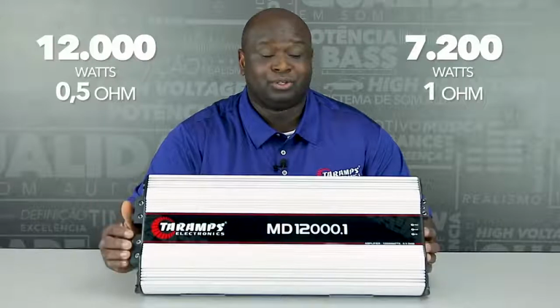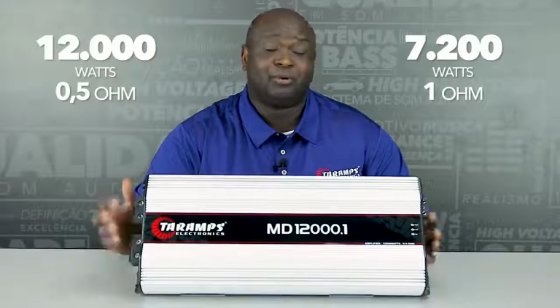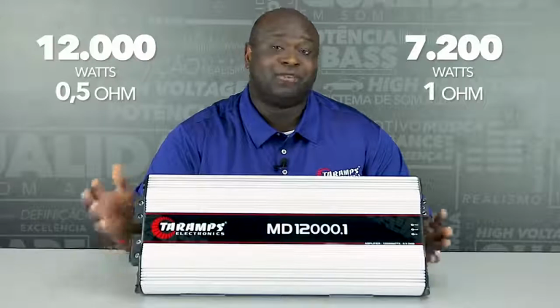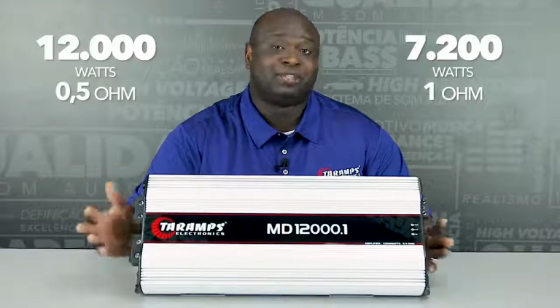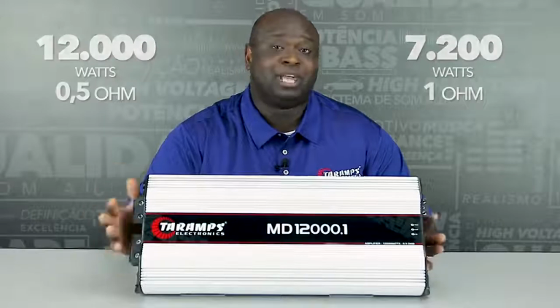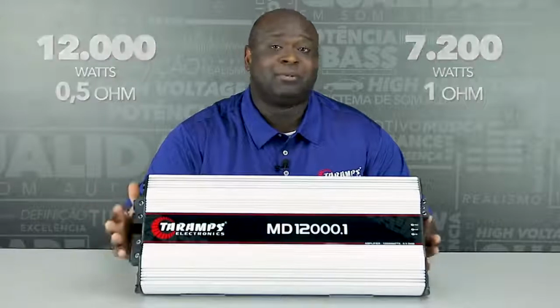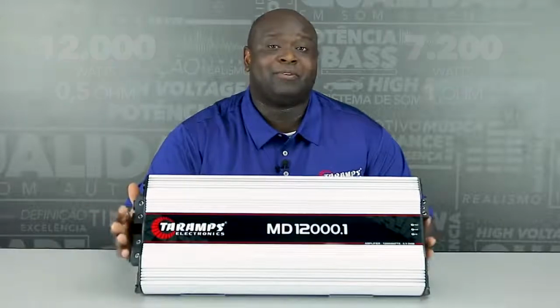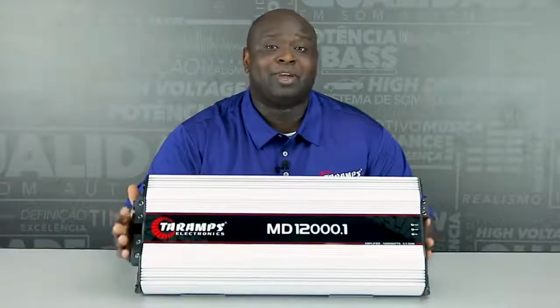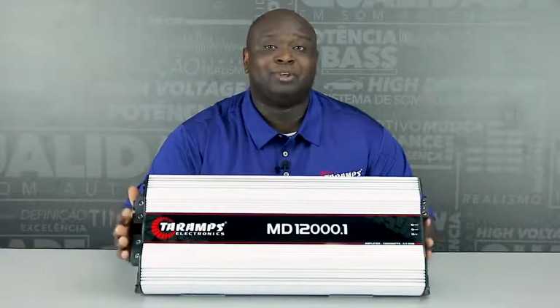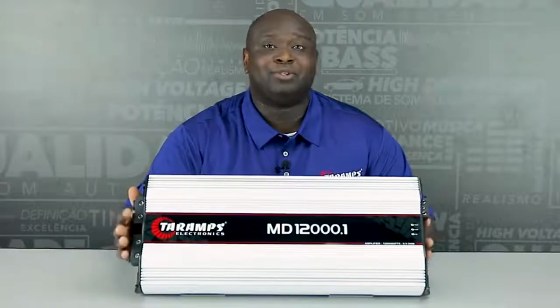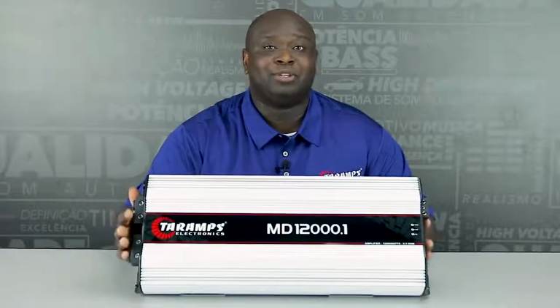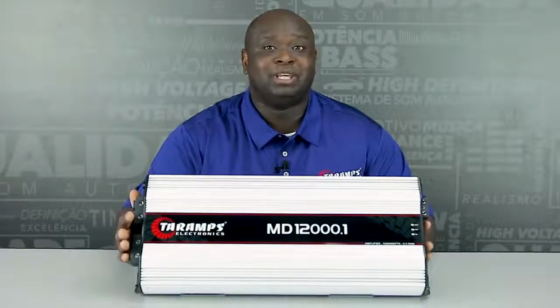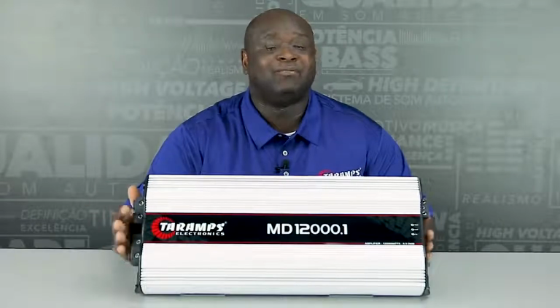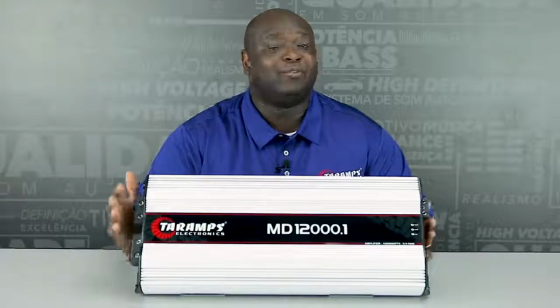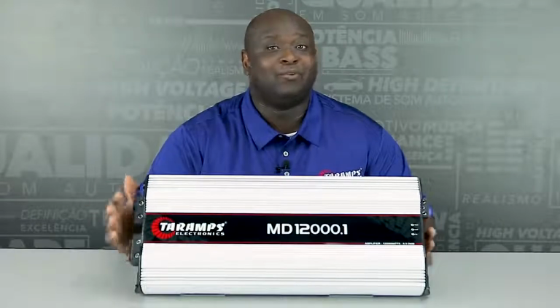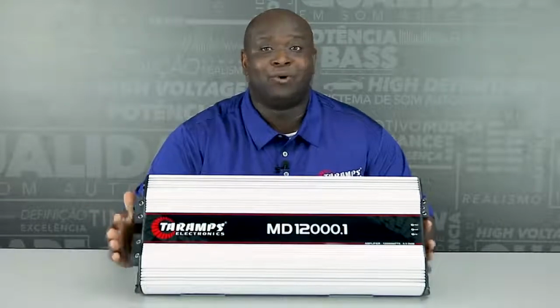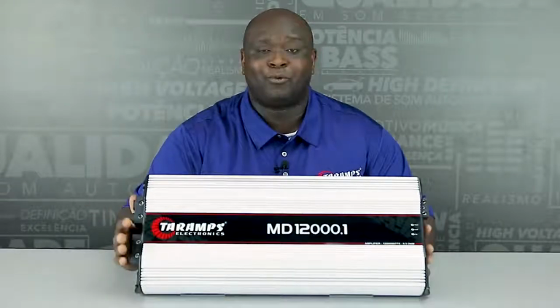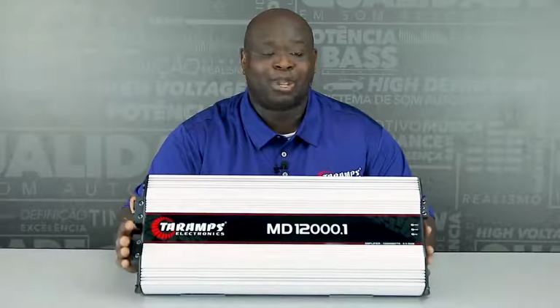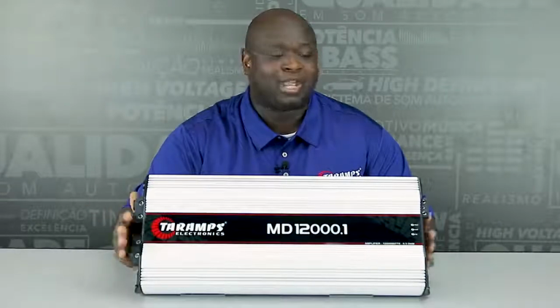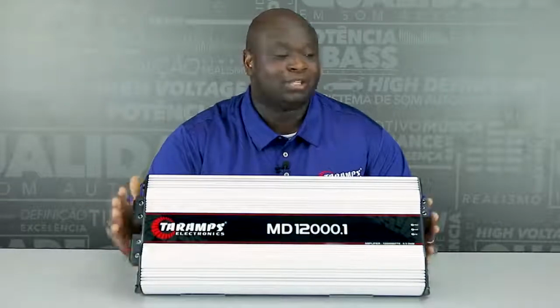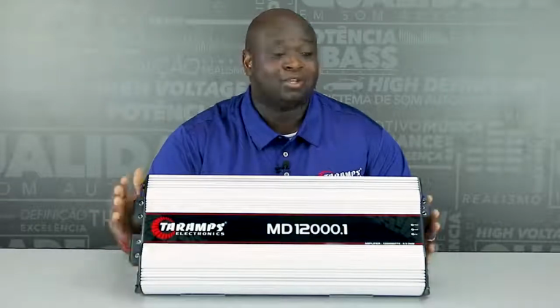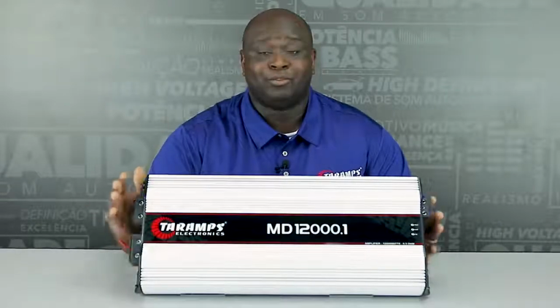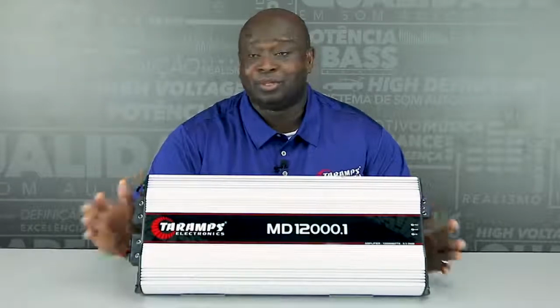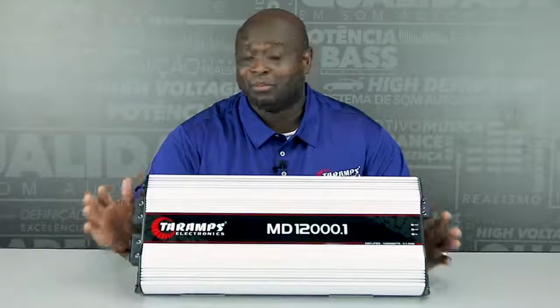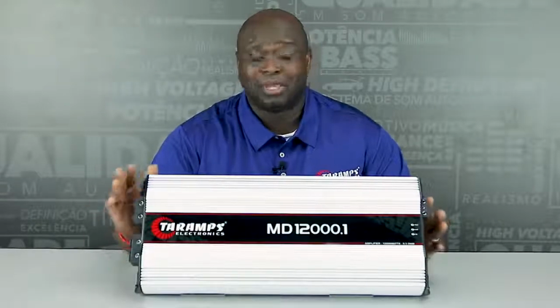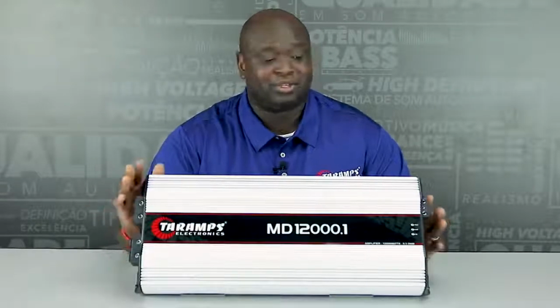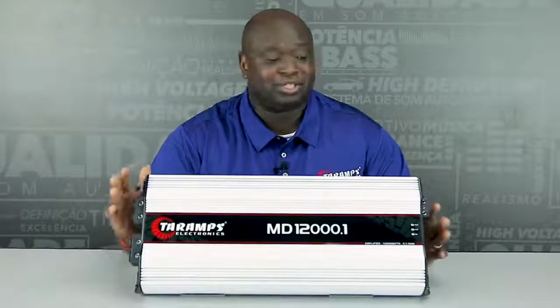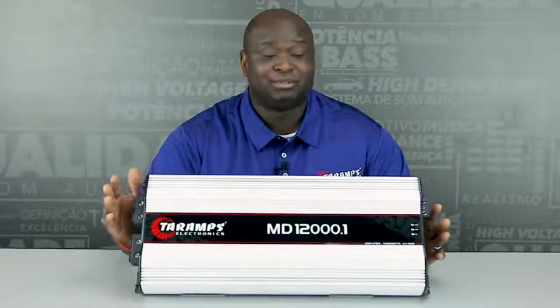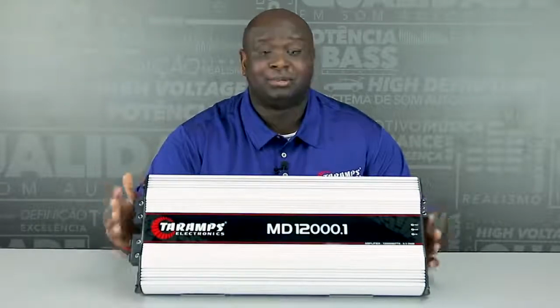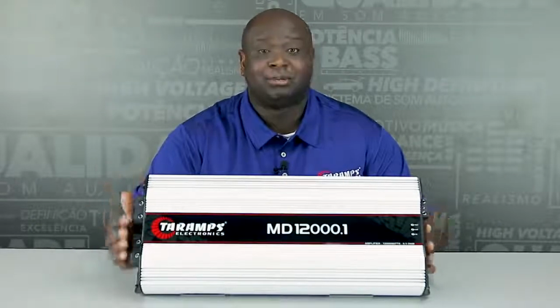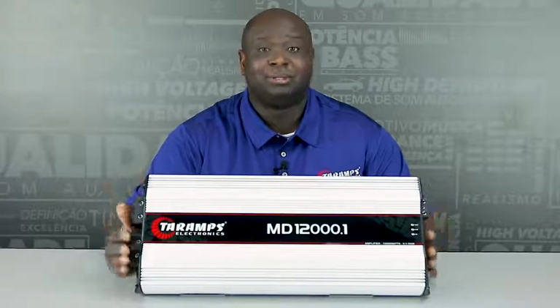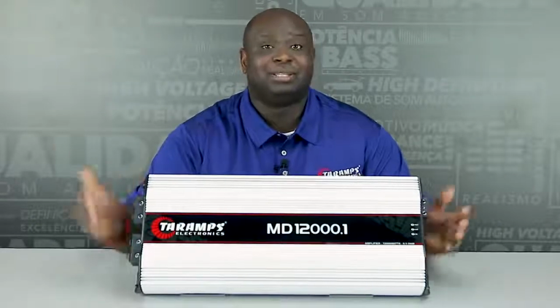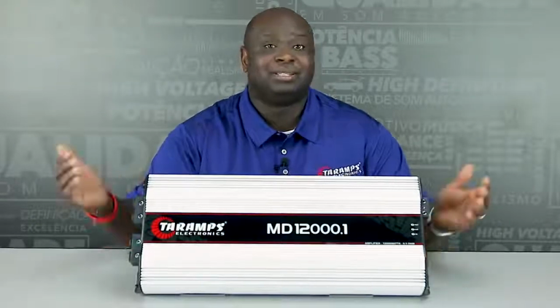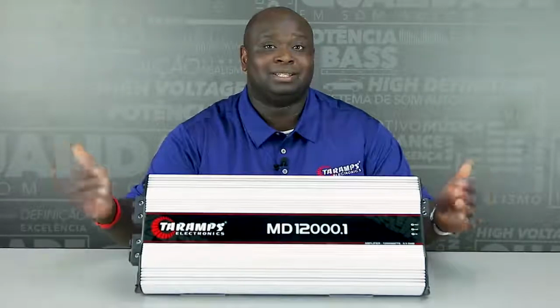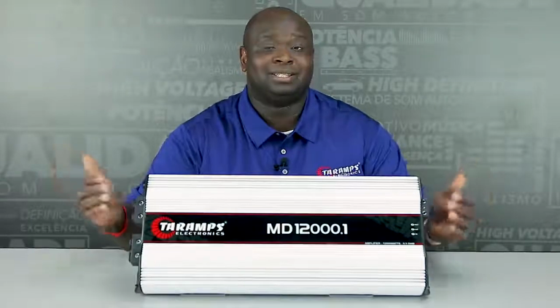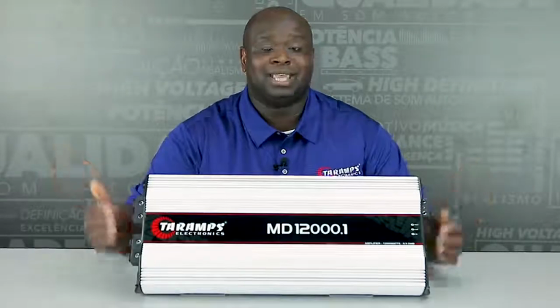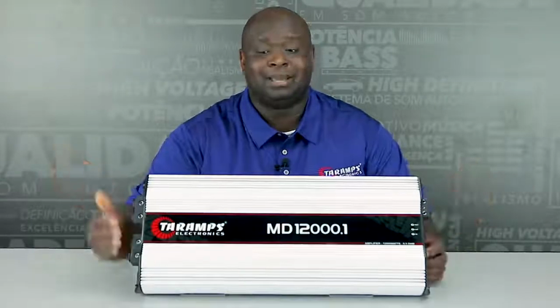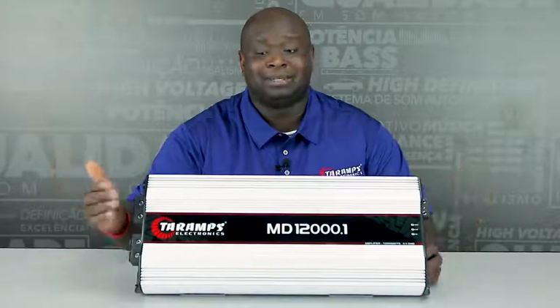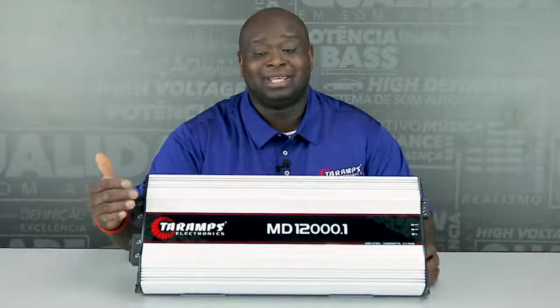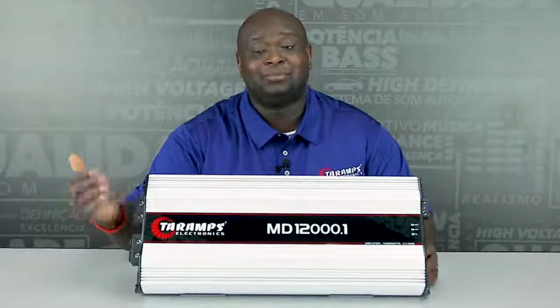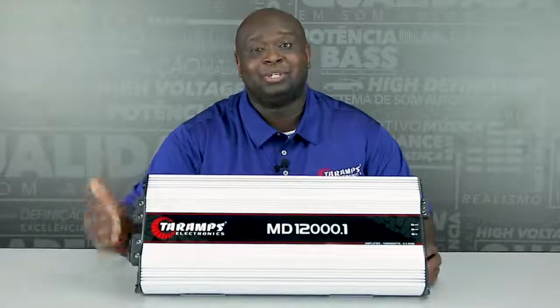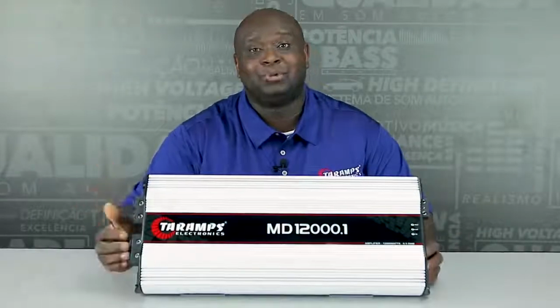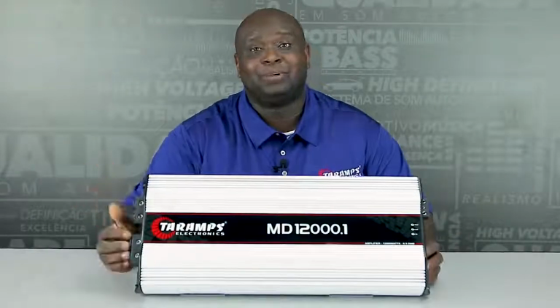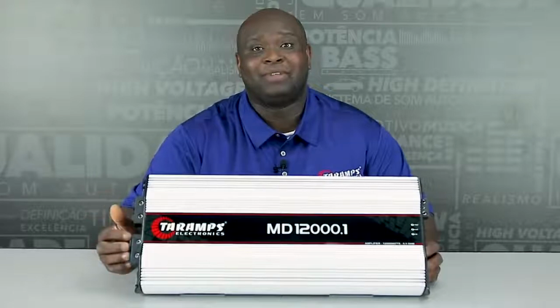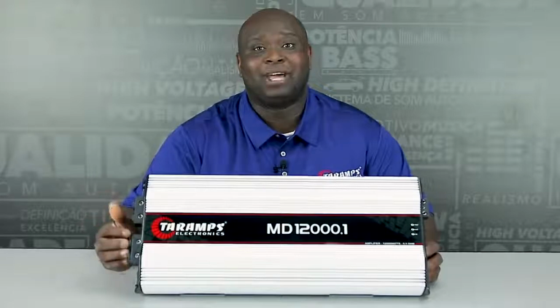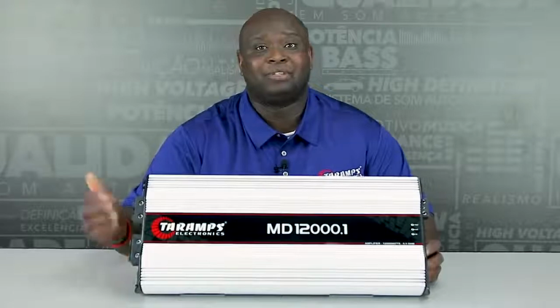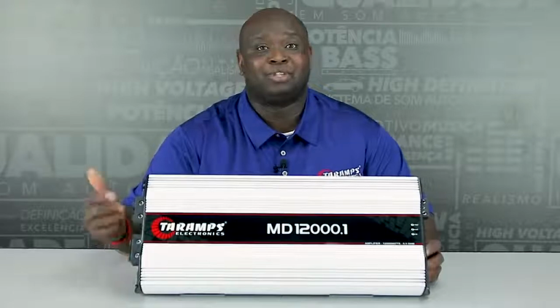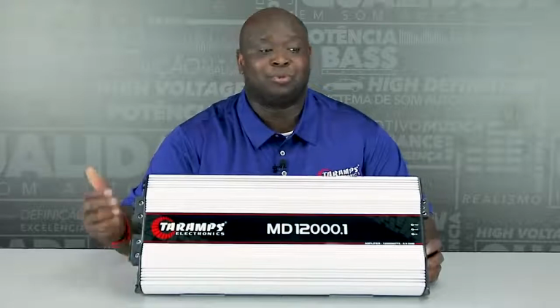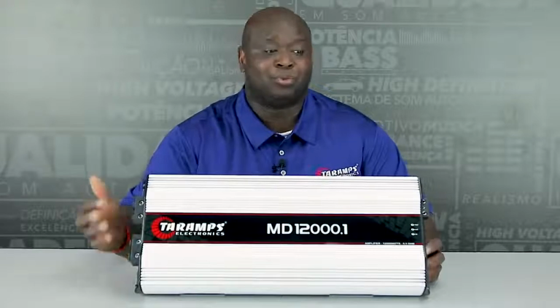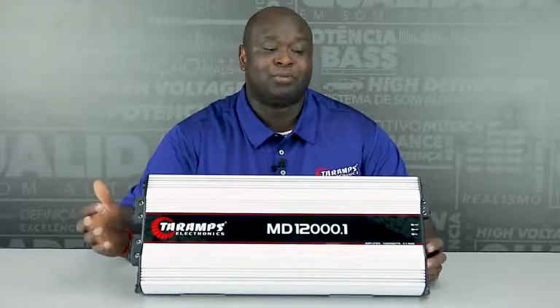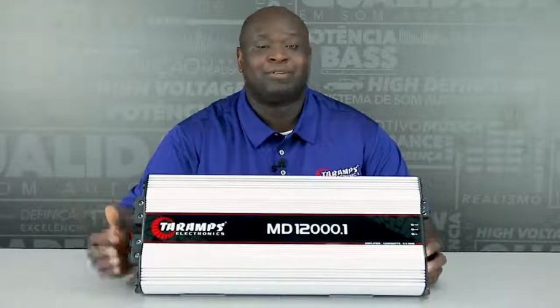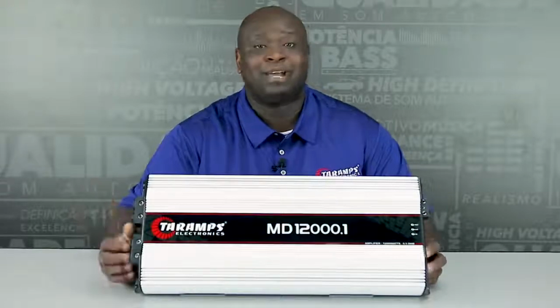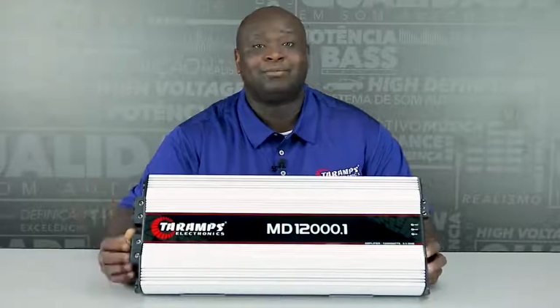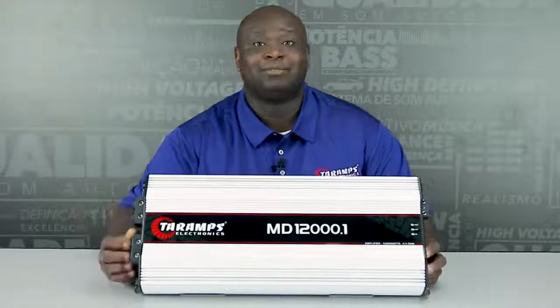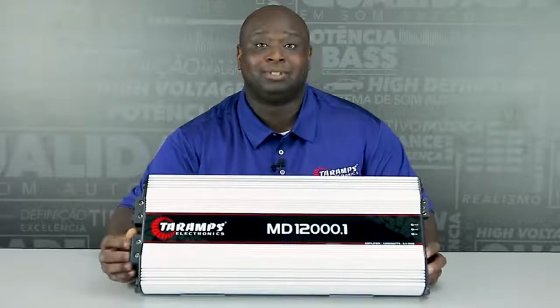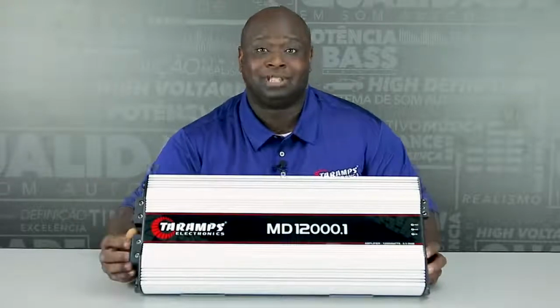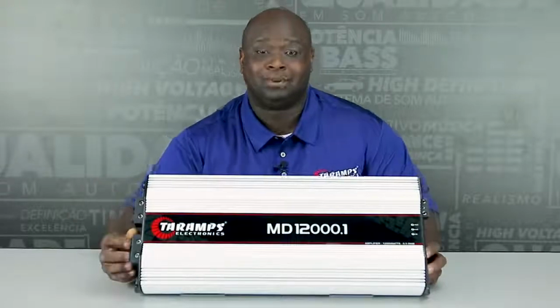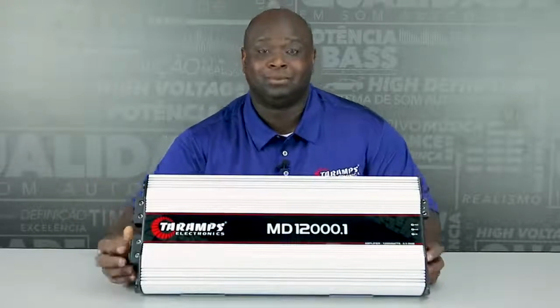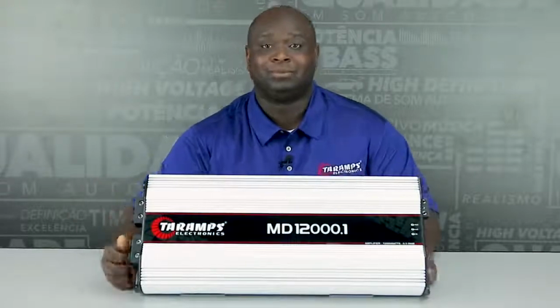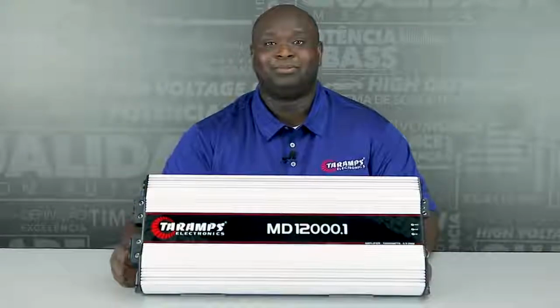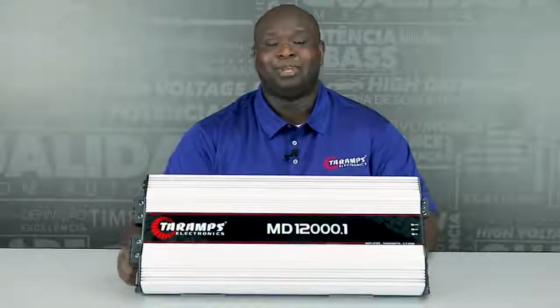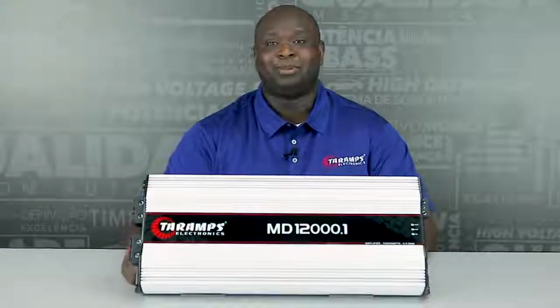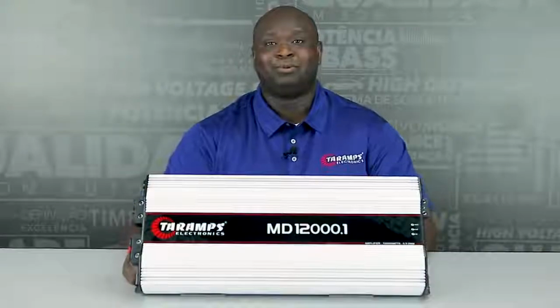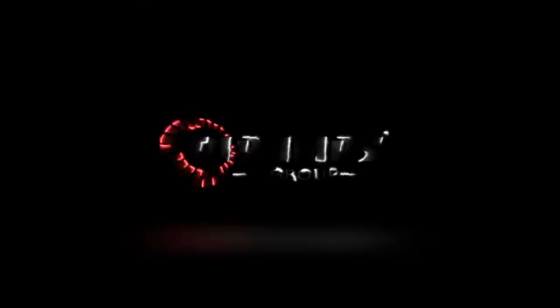So, if this is the amplifier that you need for full range to make your system complete, this is the MD-12000 0.5 stable. Thank you.